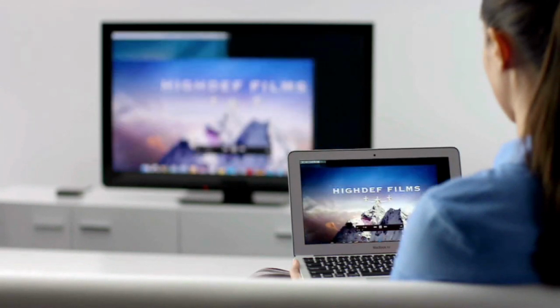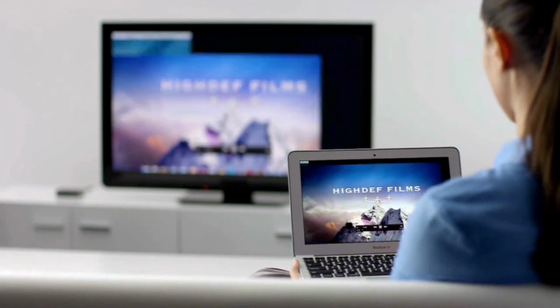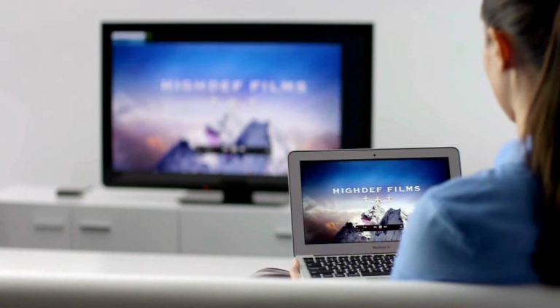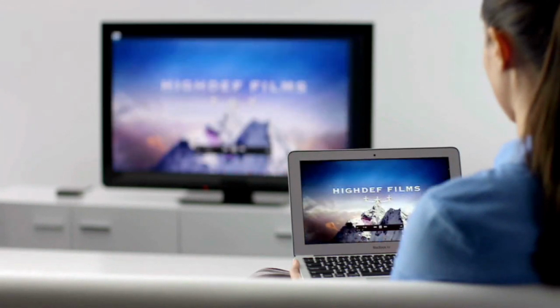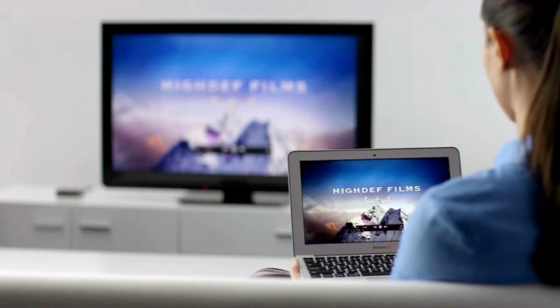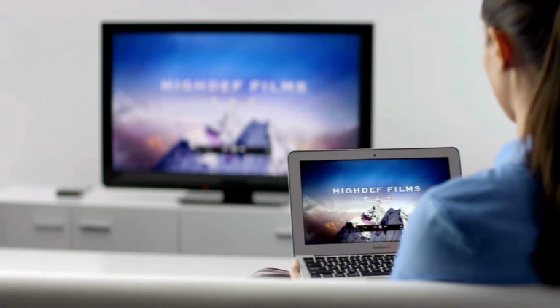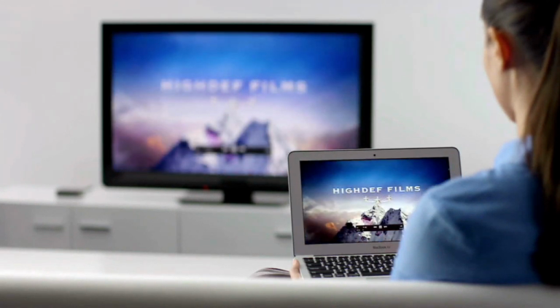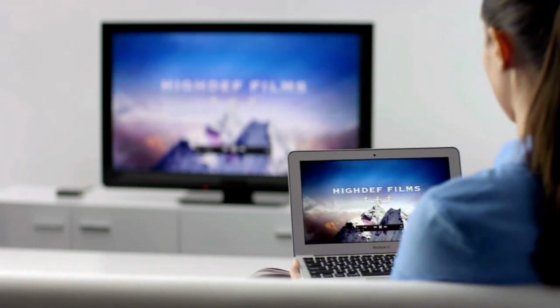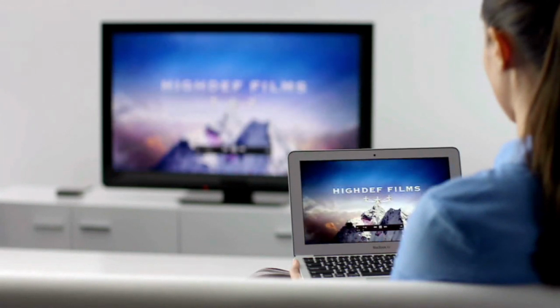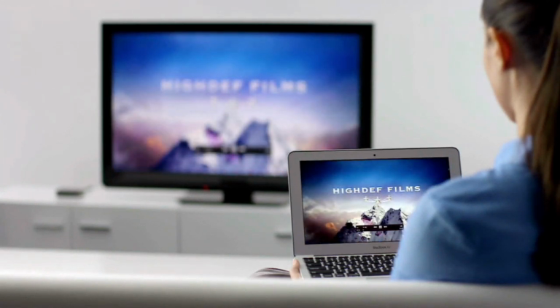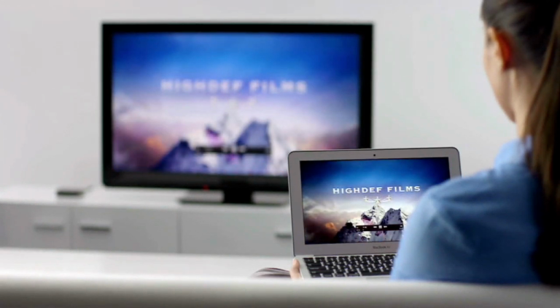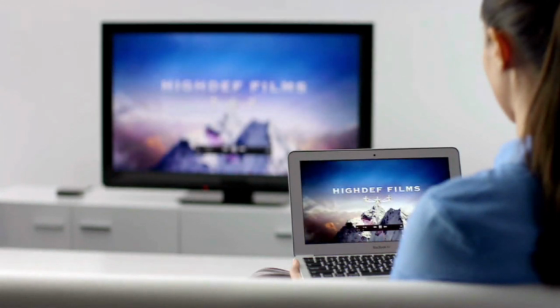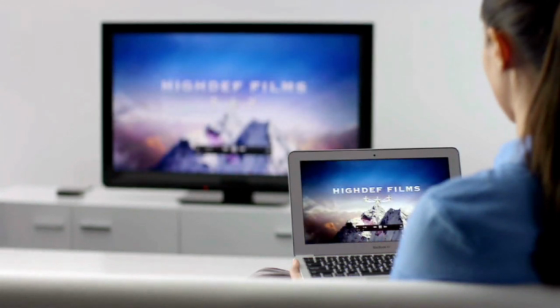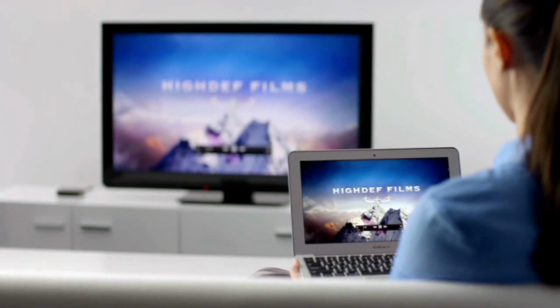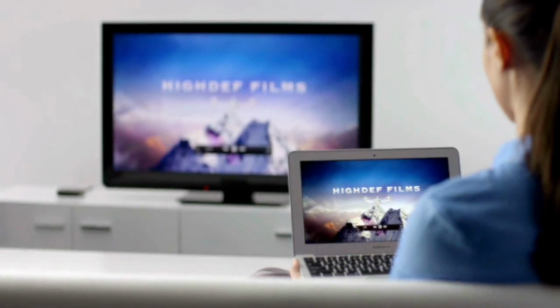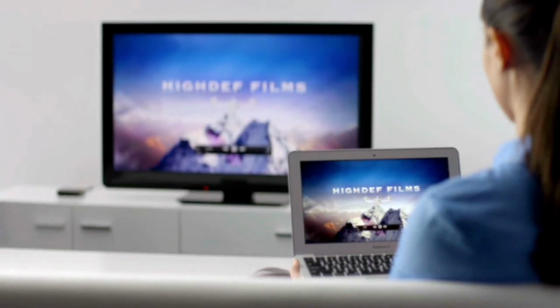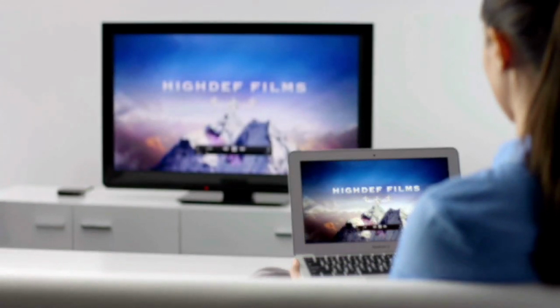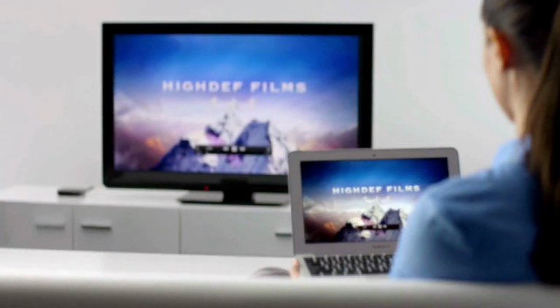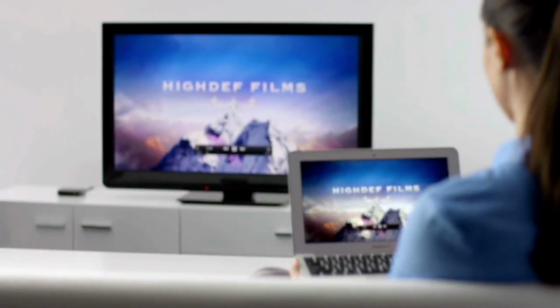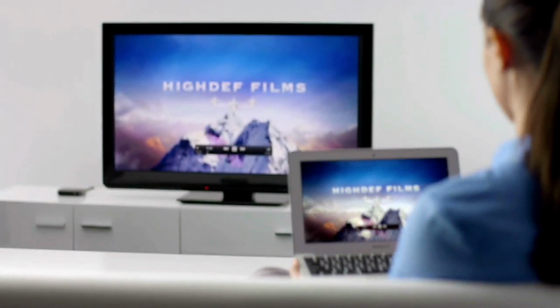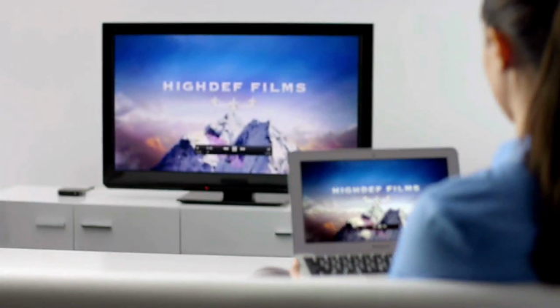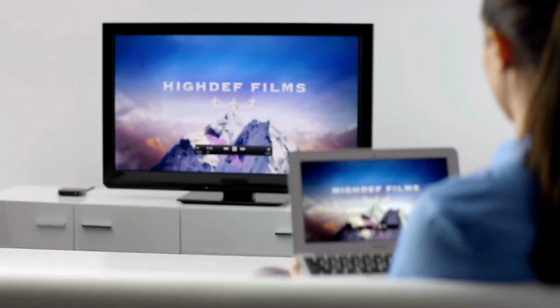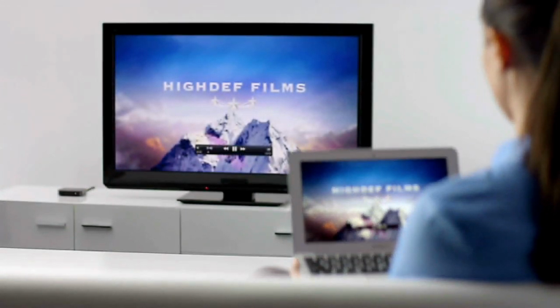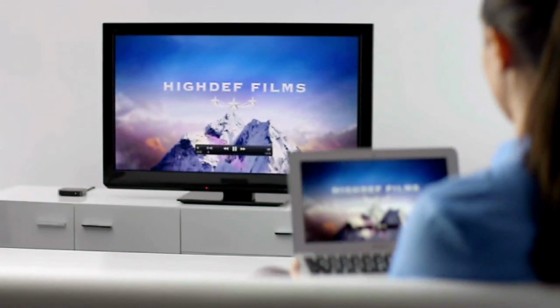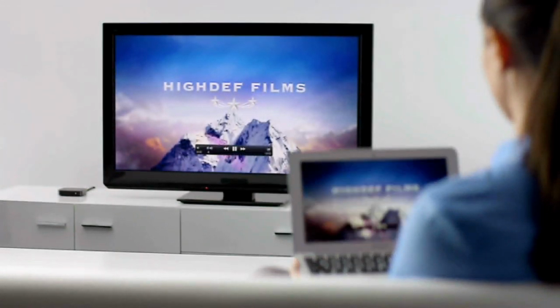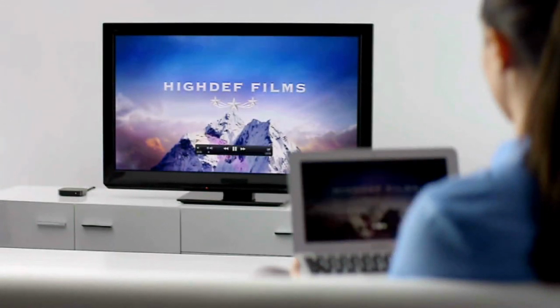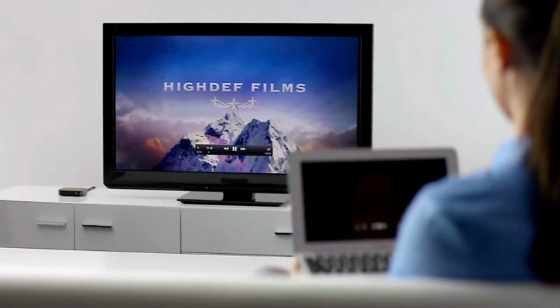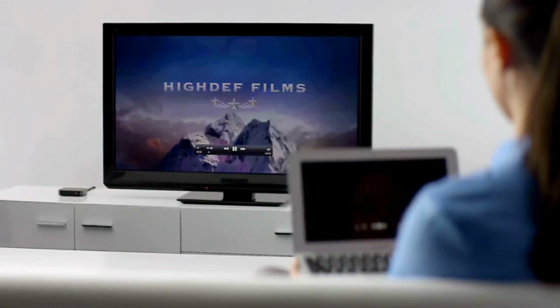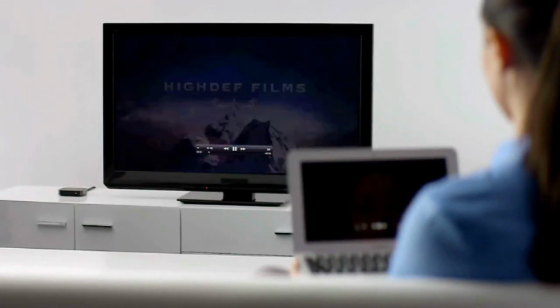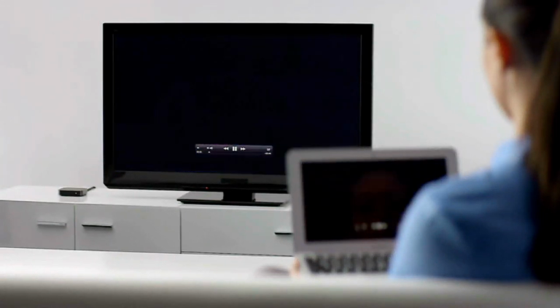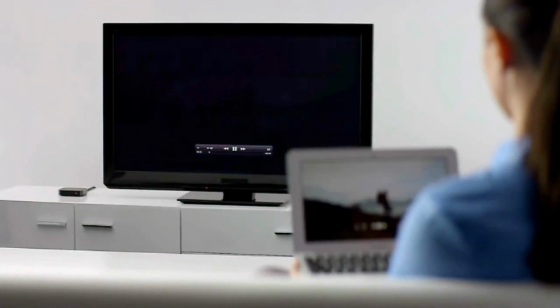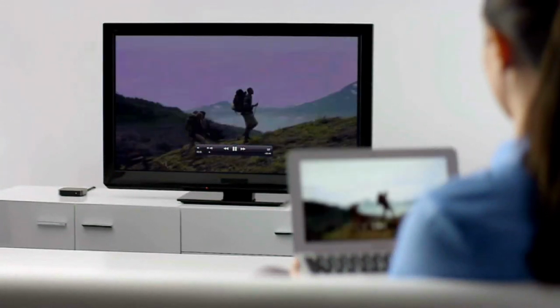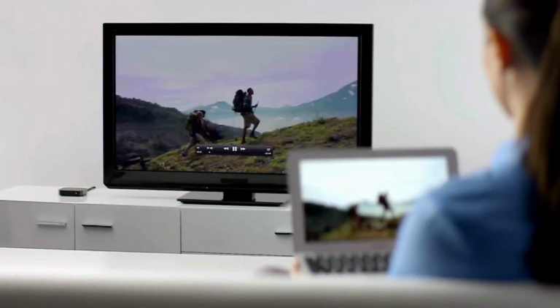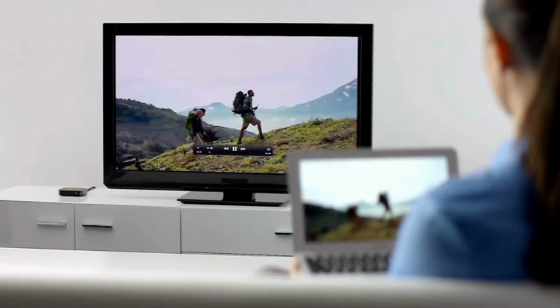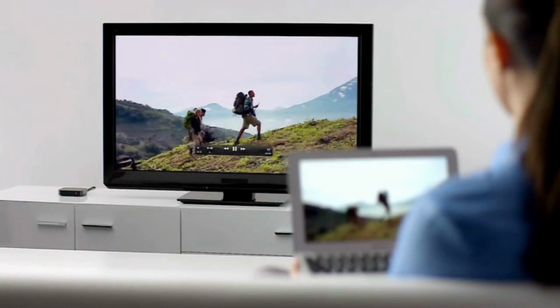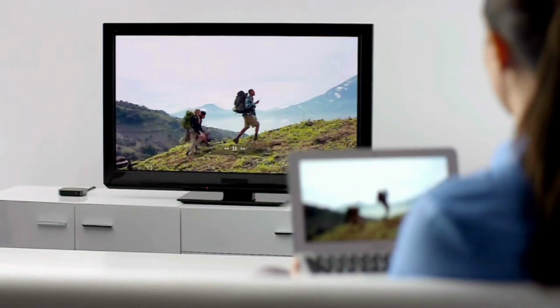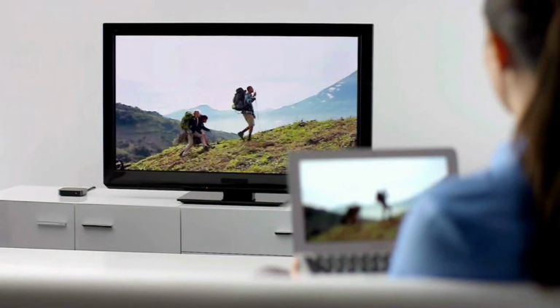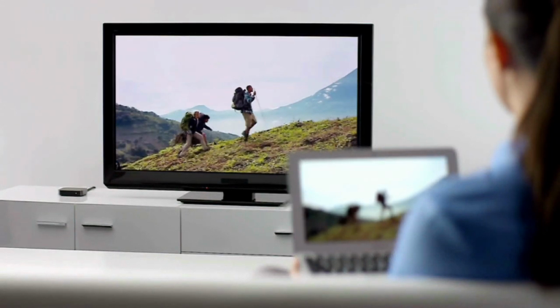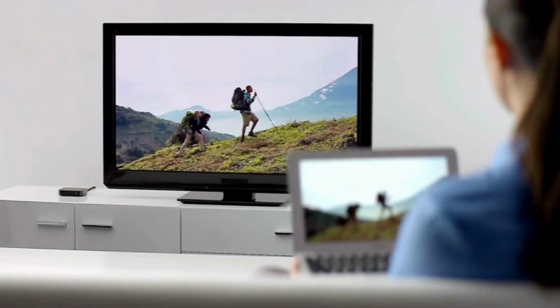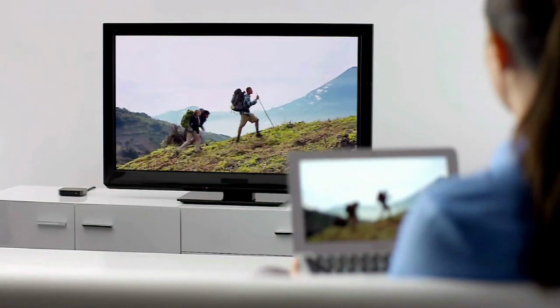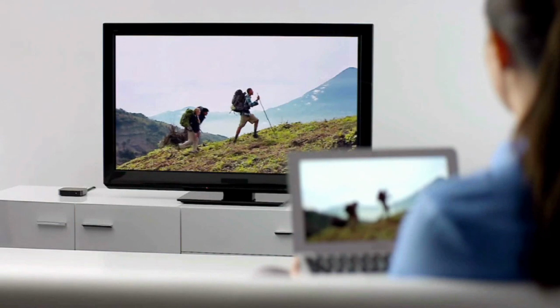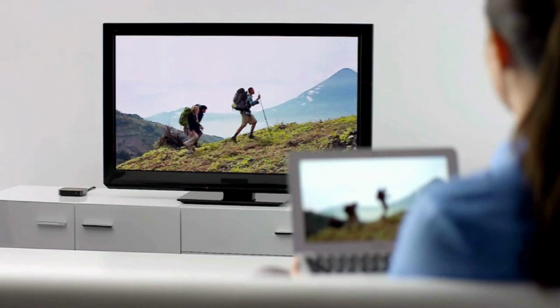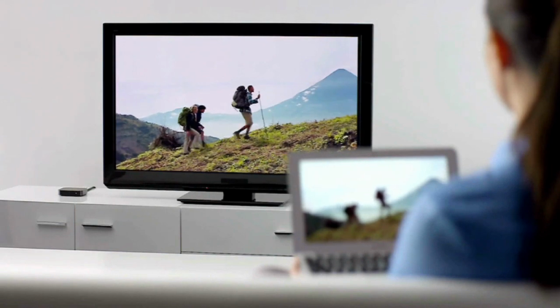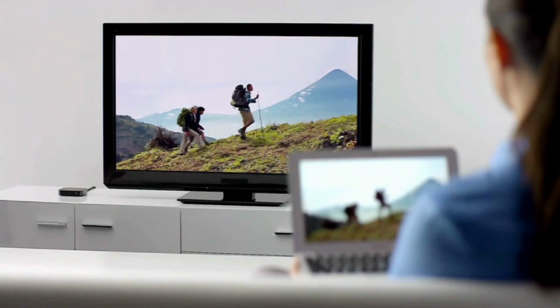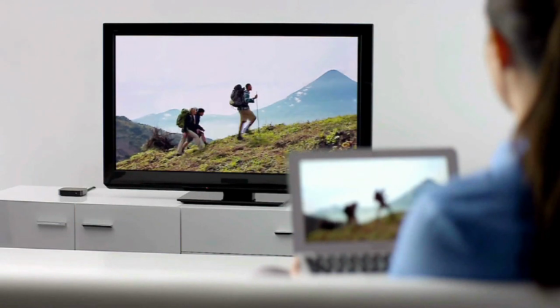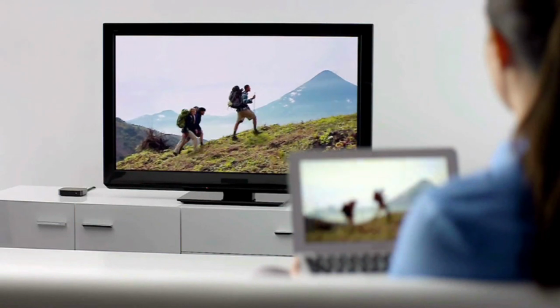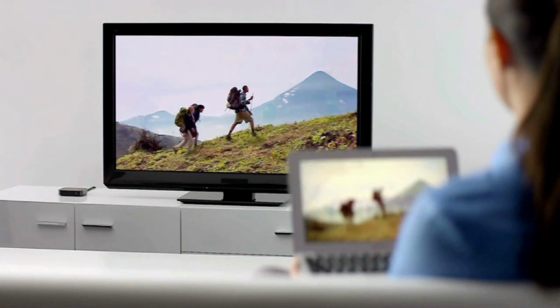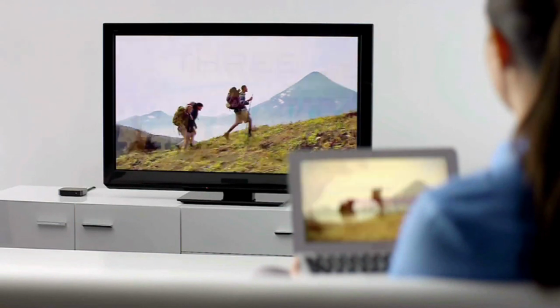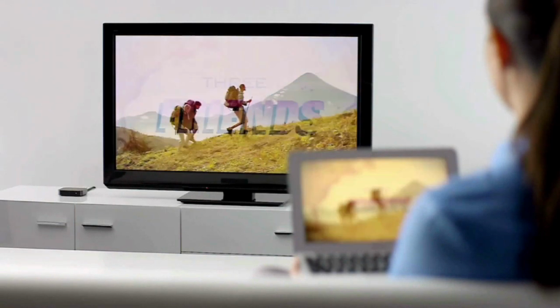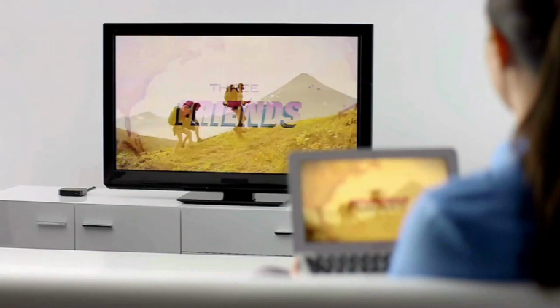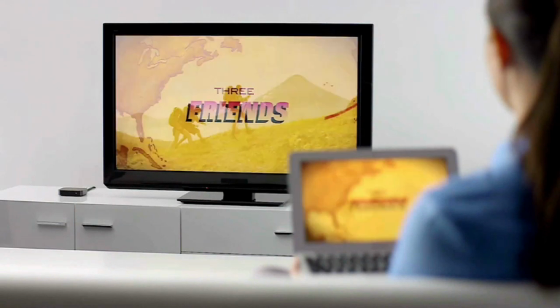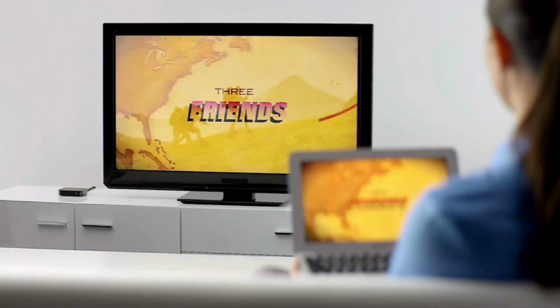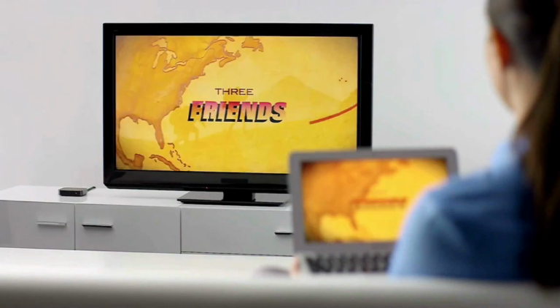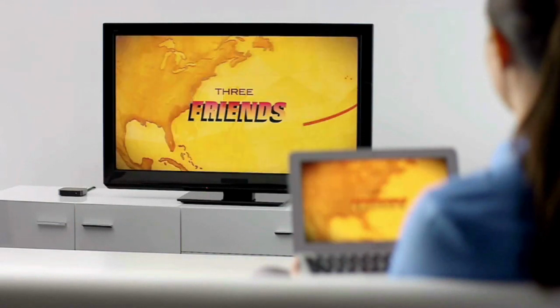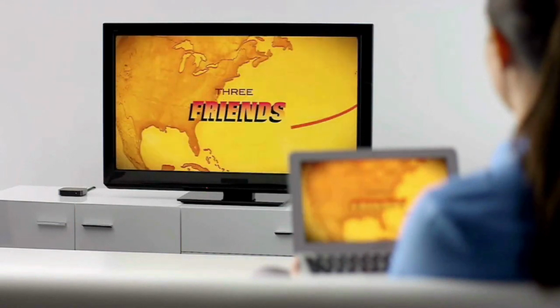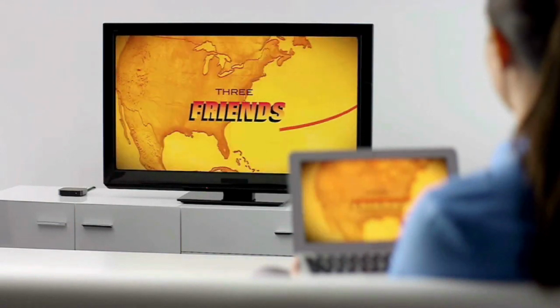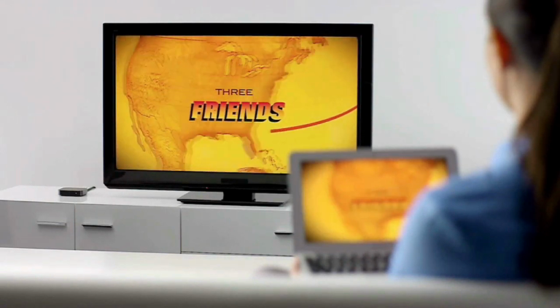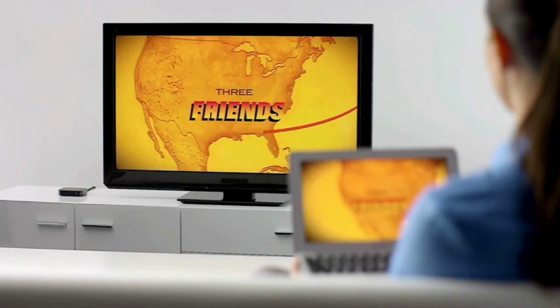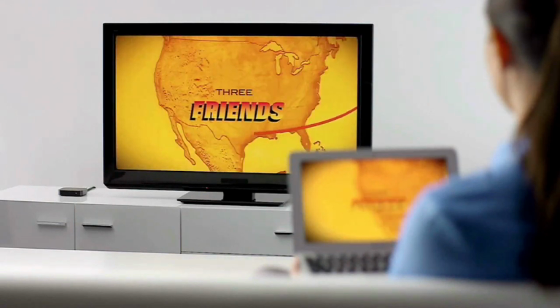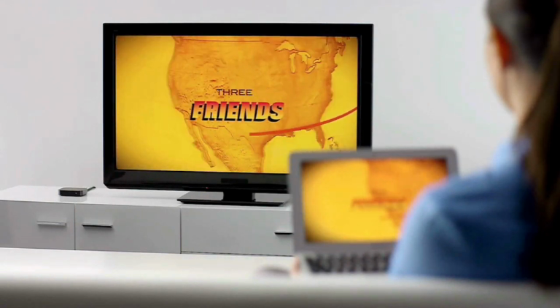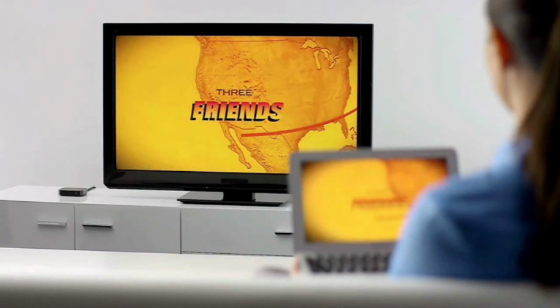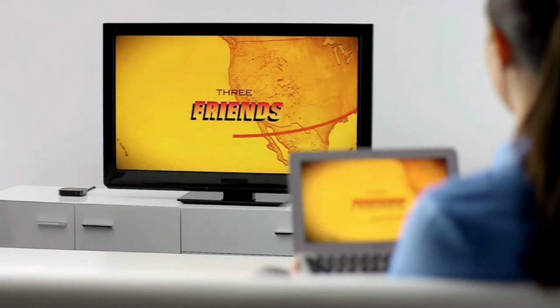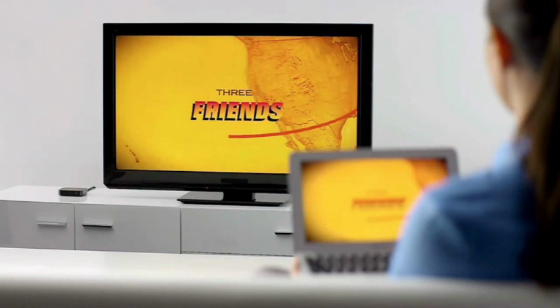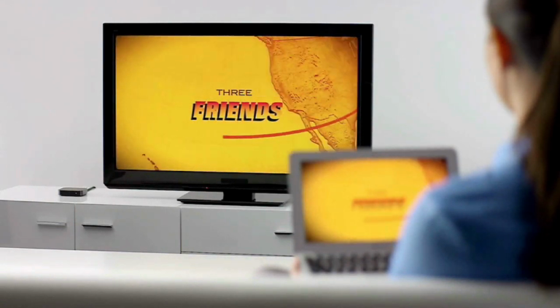Thanks to AirPlay Mirroring, it's never been easier to share what's on your Mac, everywhere from the conference room to the living room.